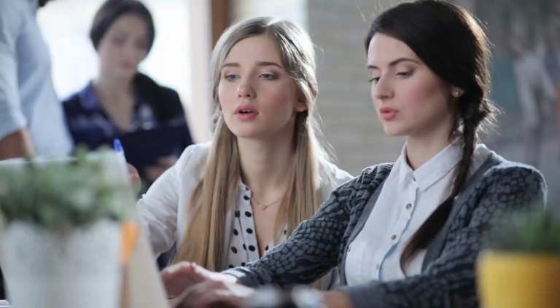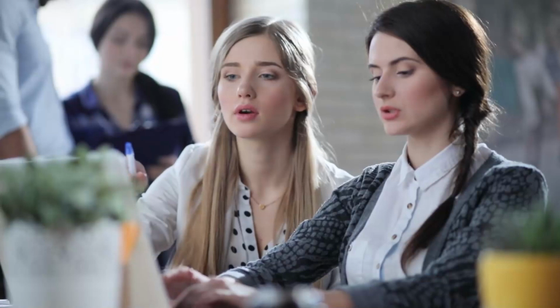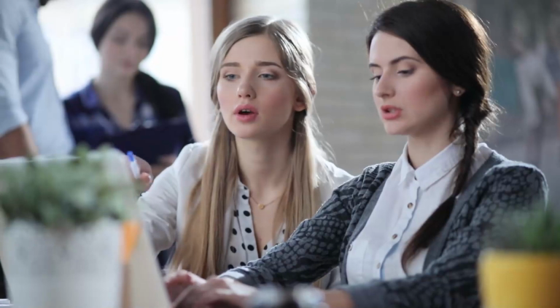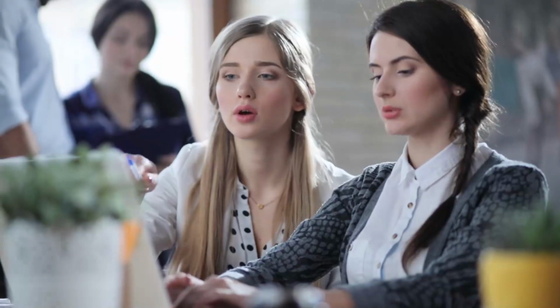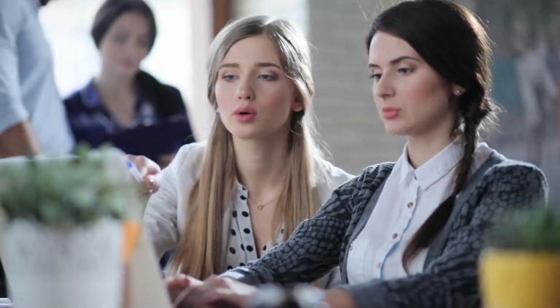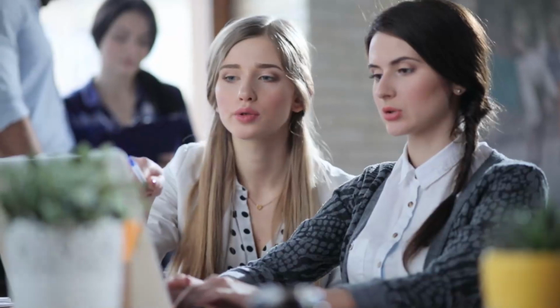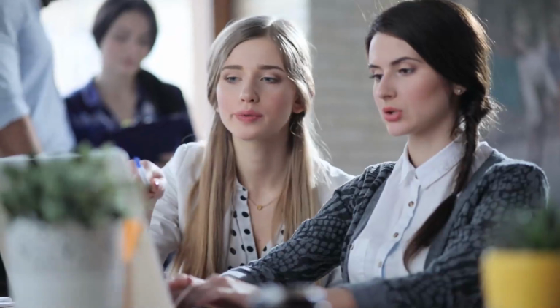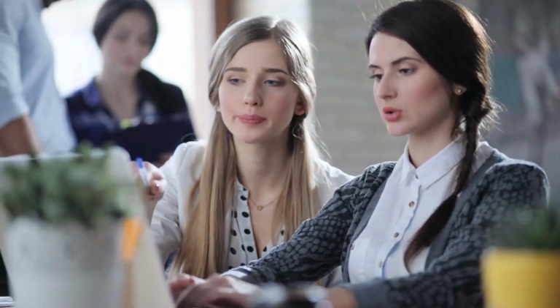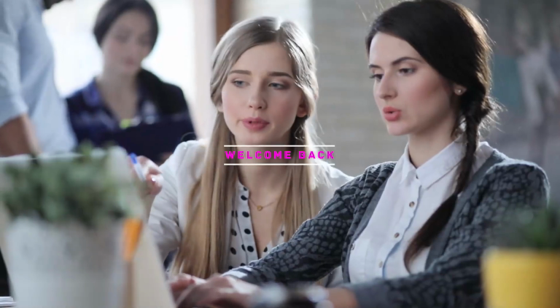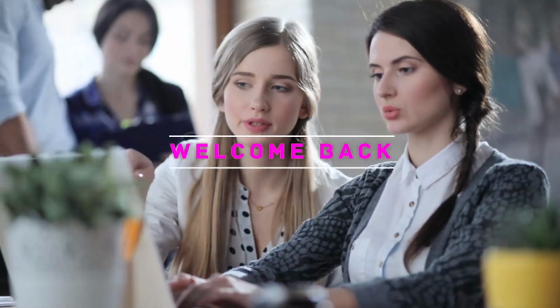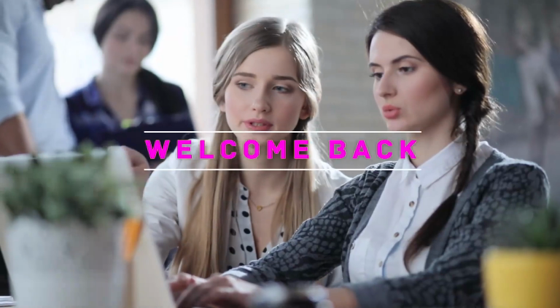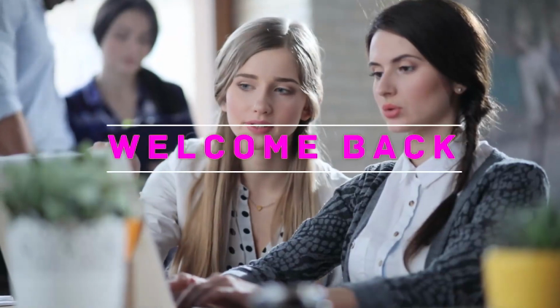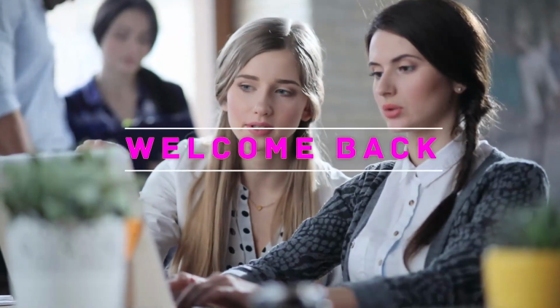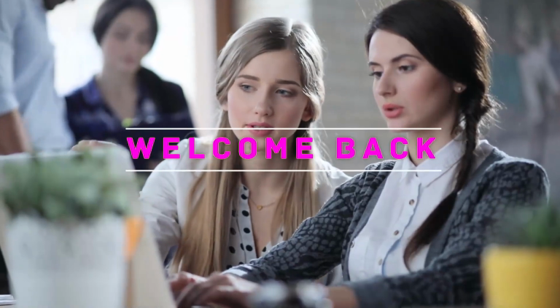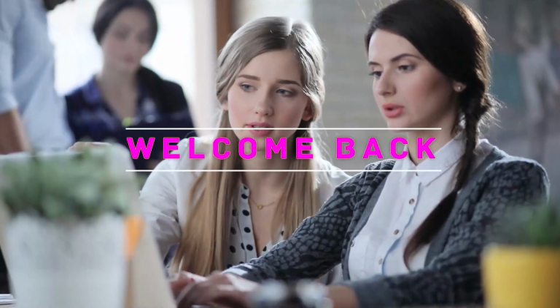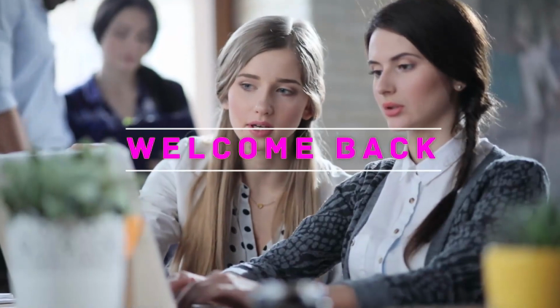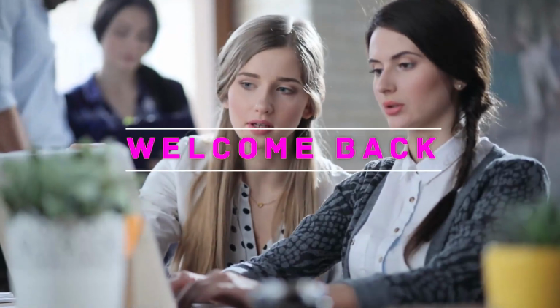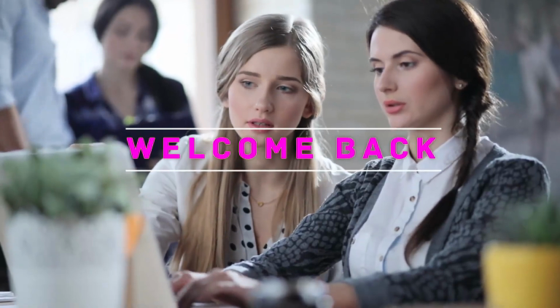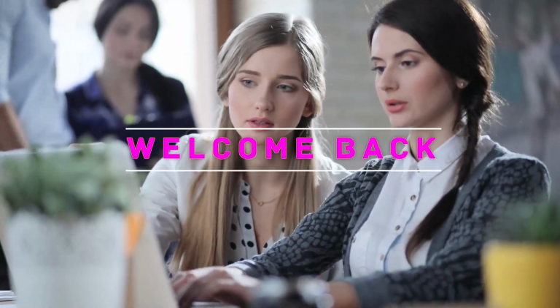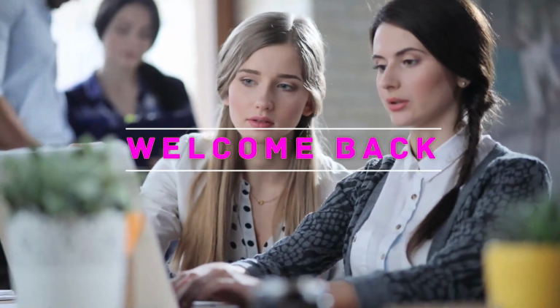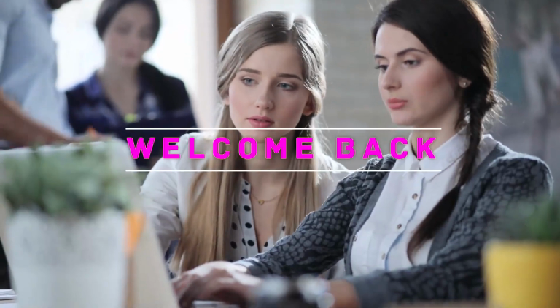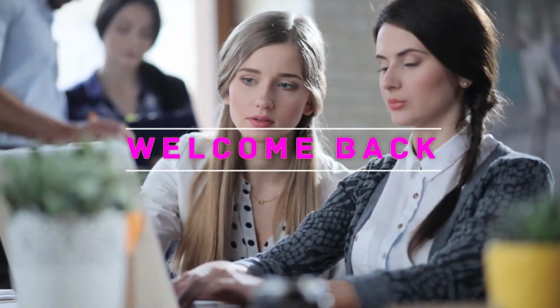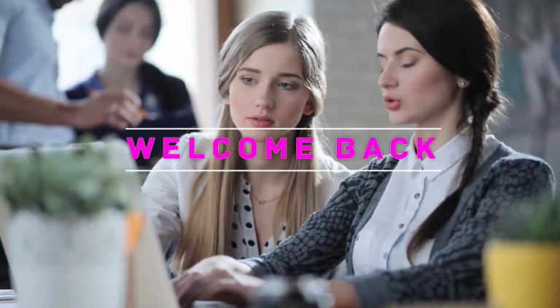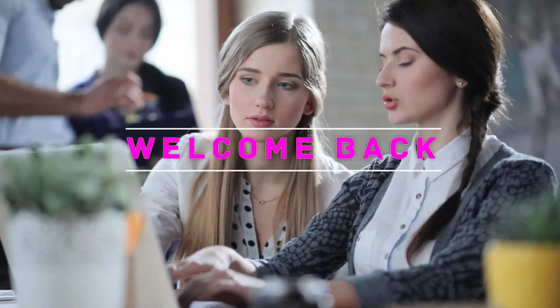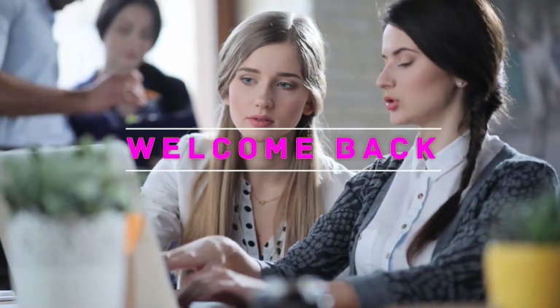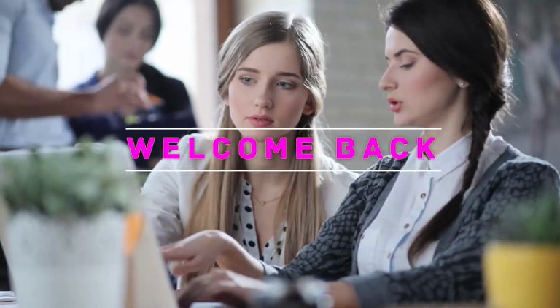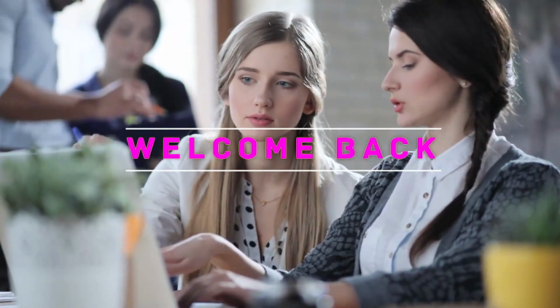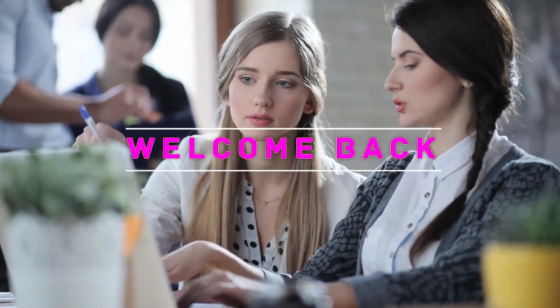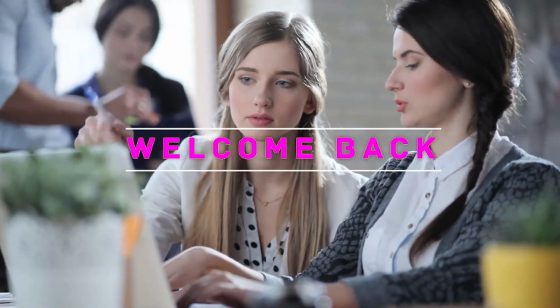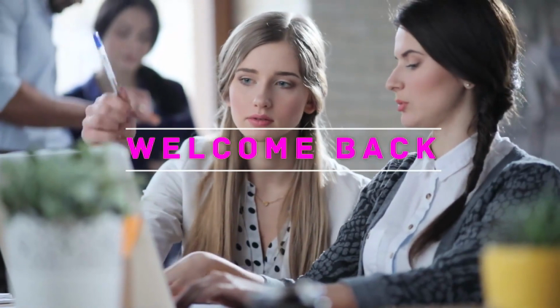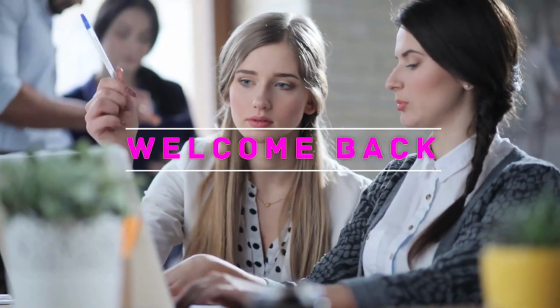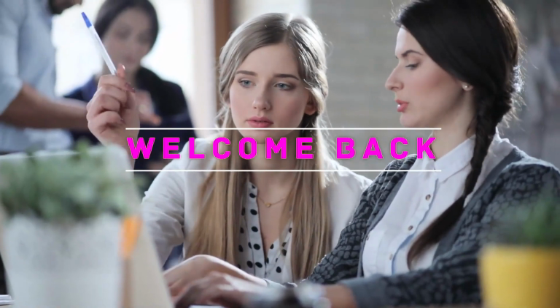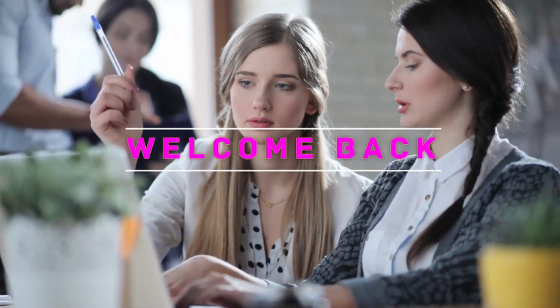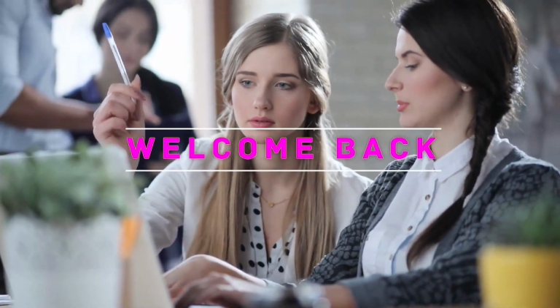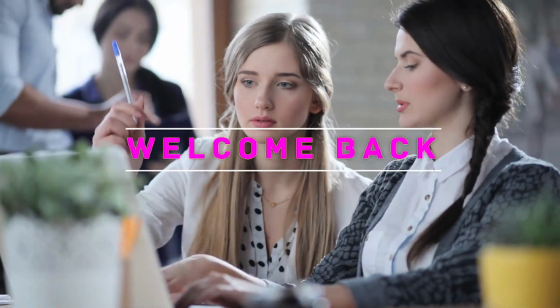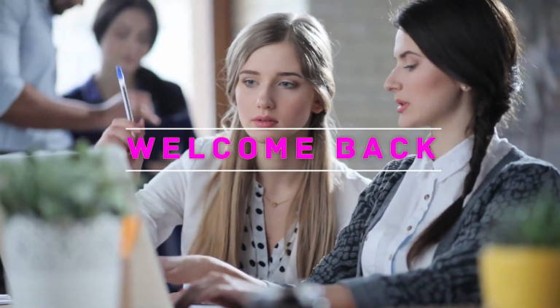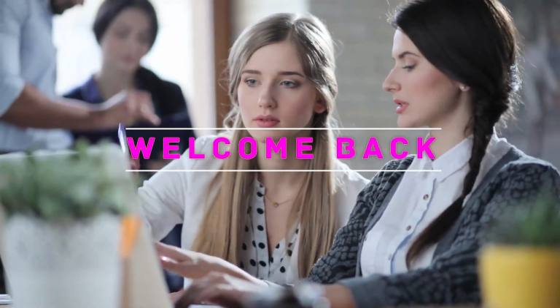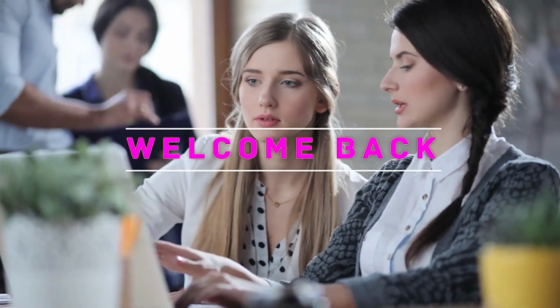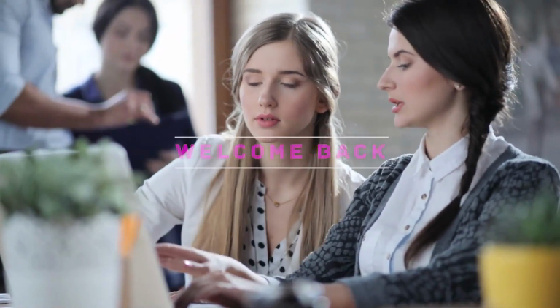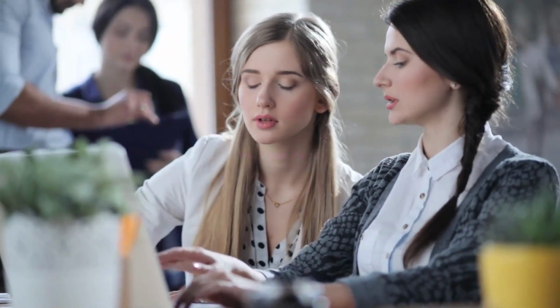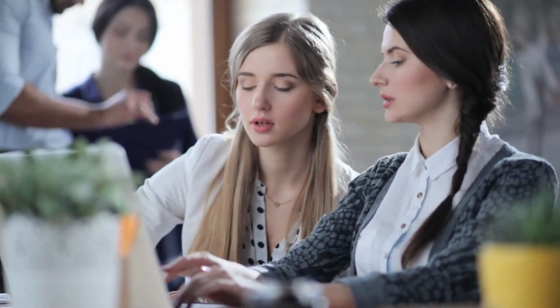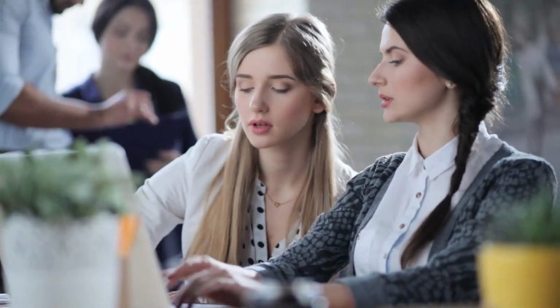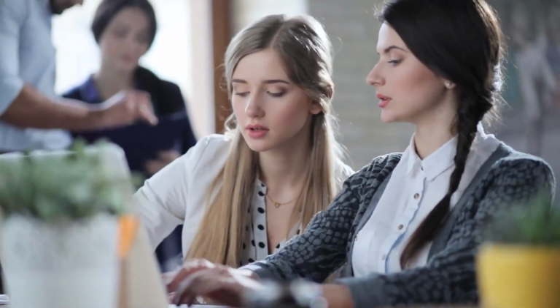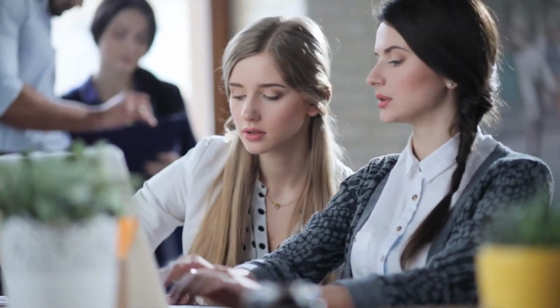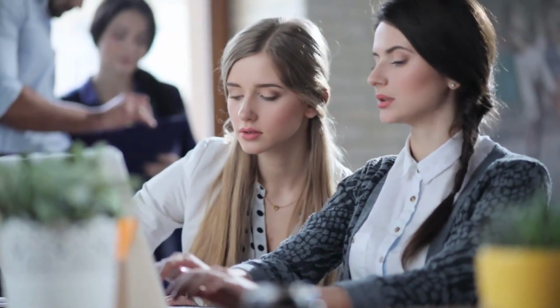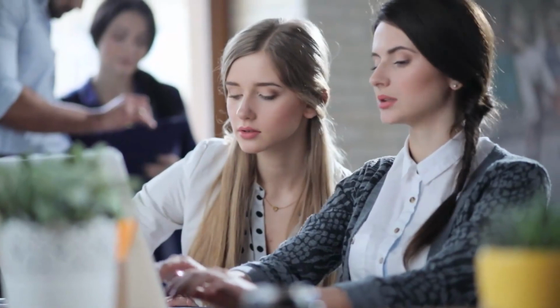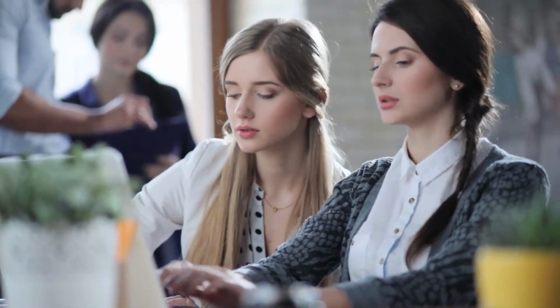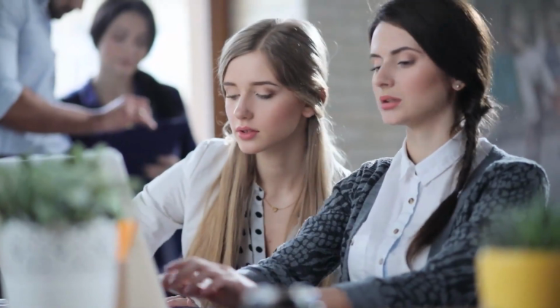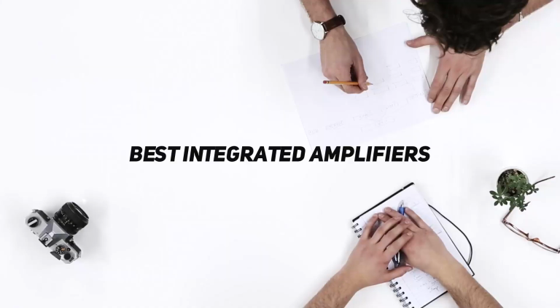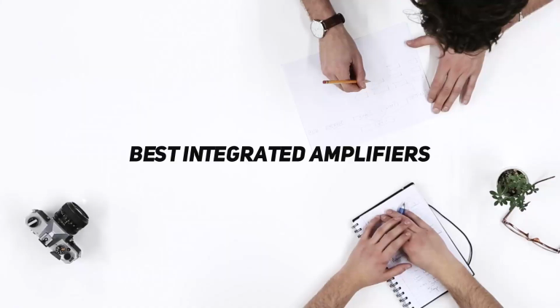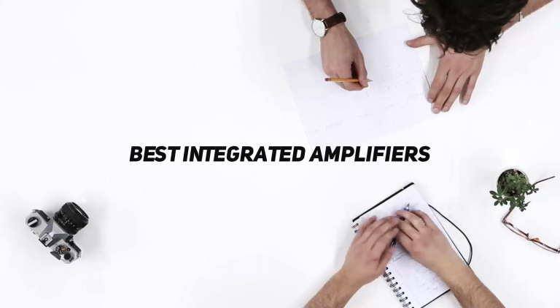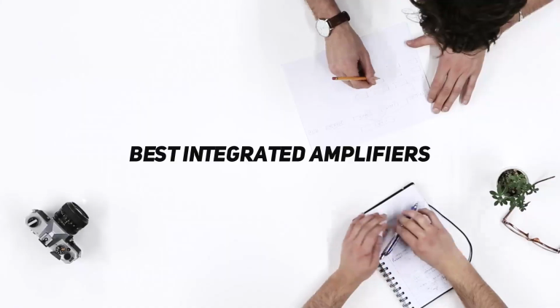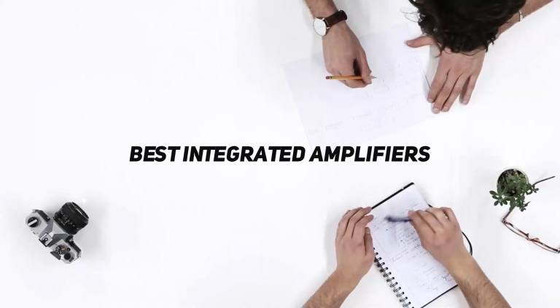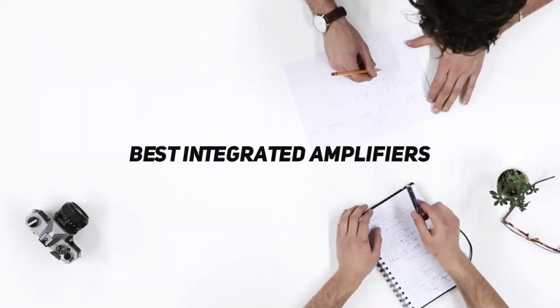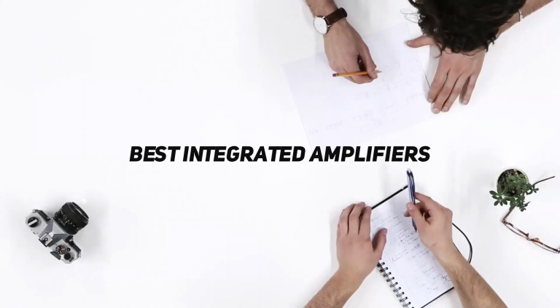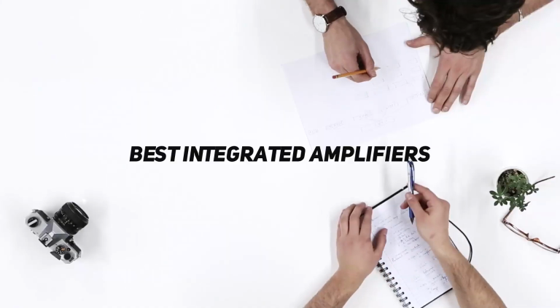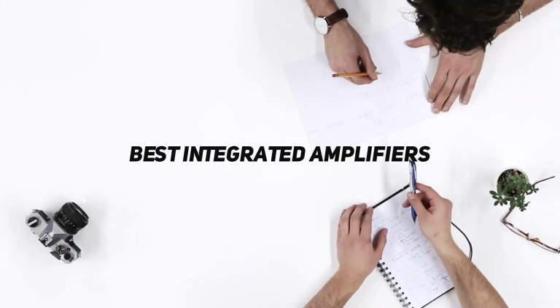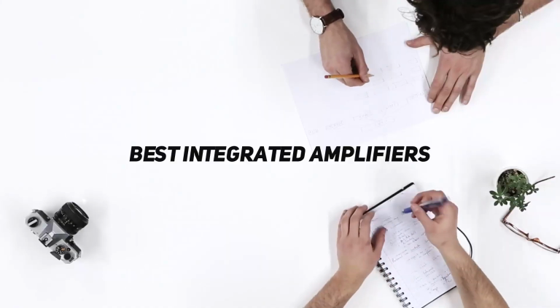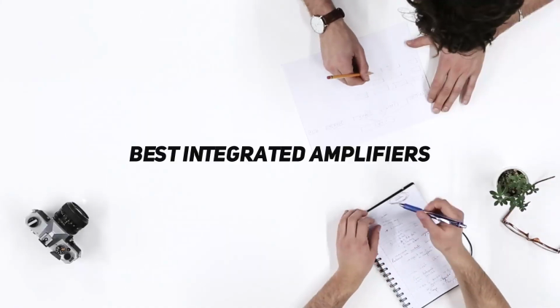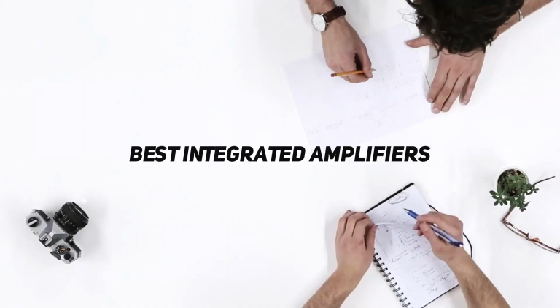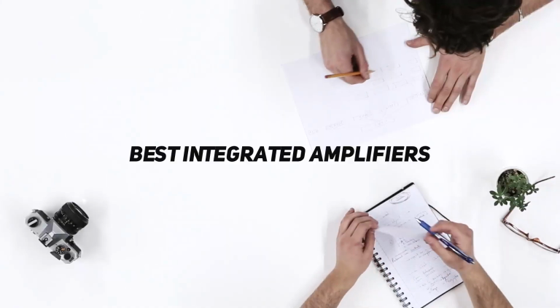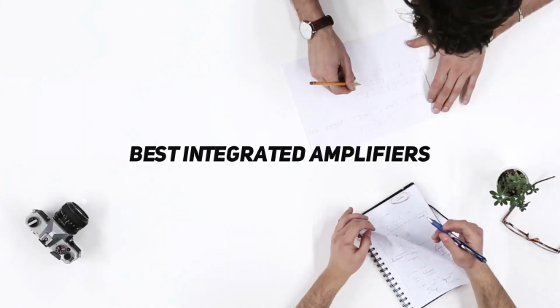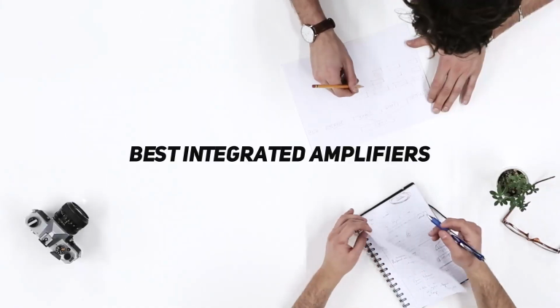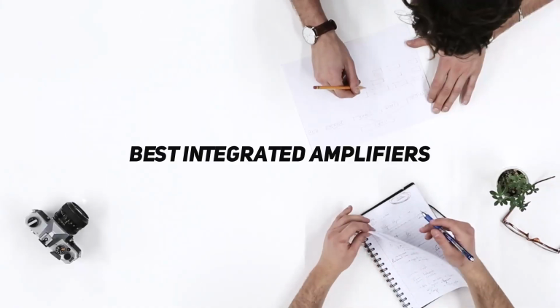Hey, welcome back to my channel. In this video, I'm gonna talk about the Top 5 Best Integrated Amplifiers.